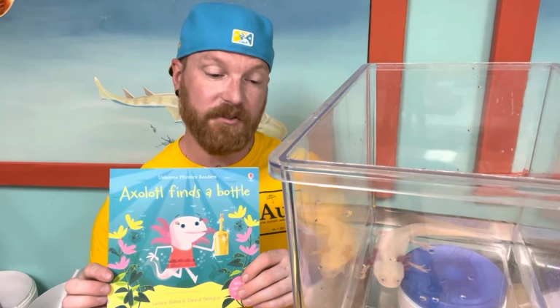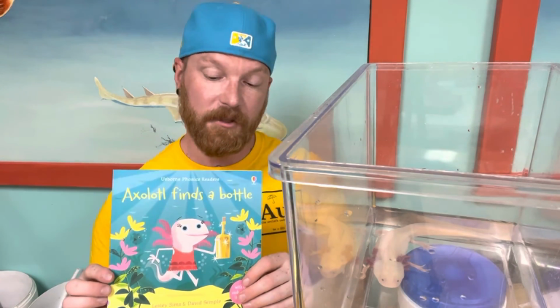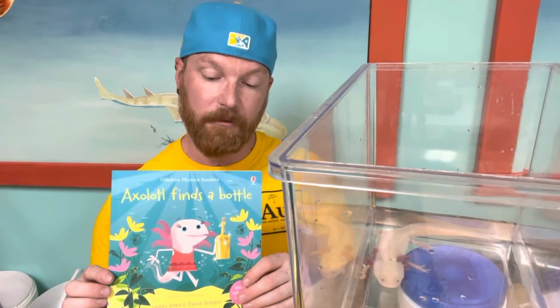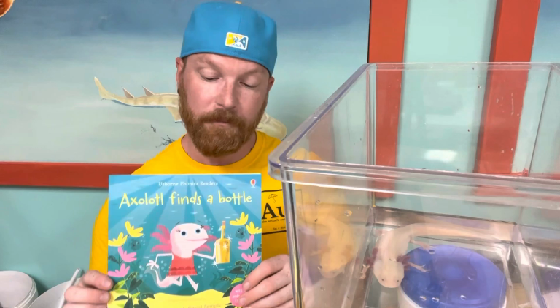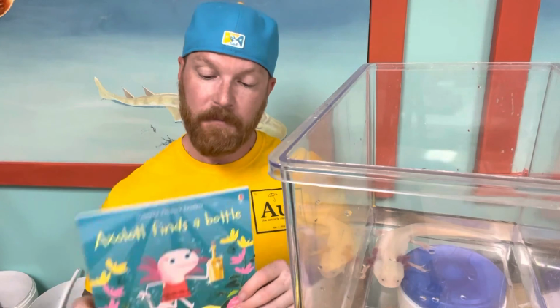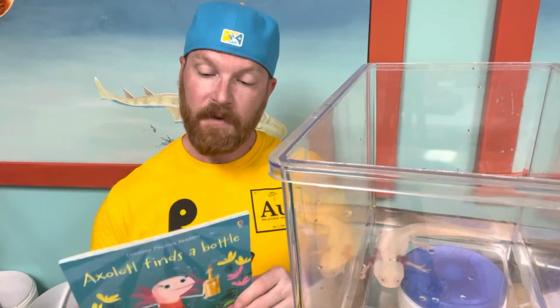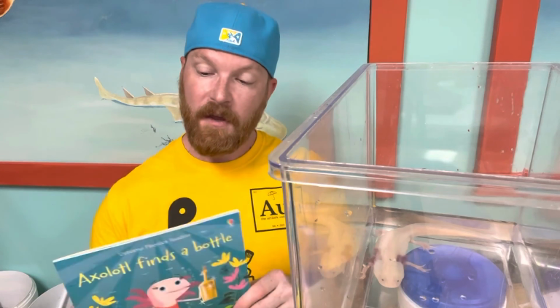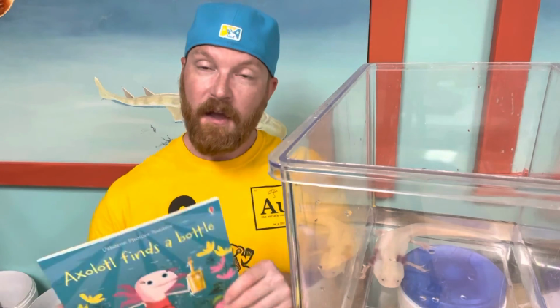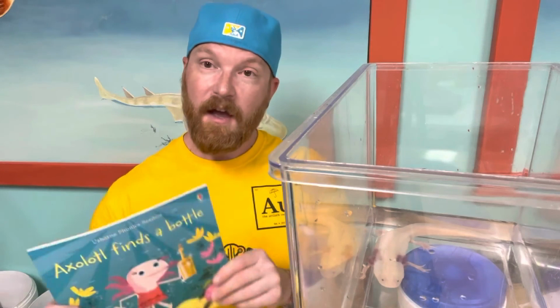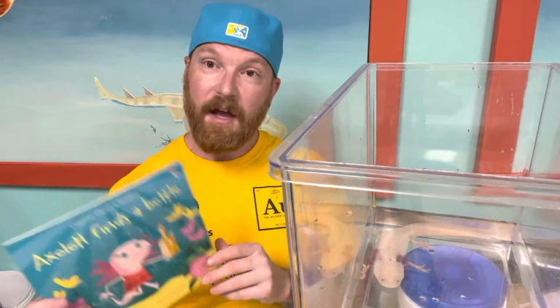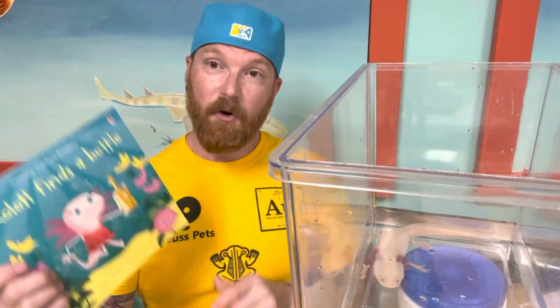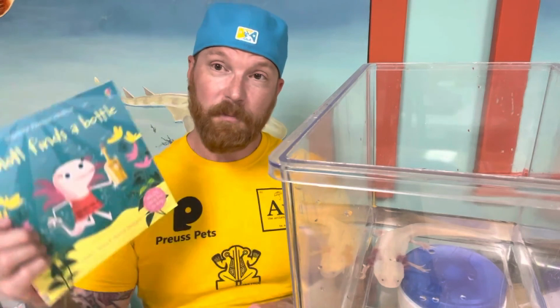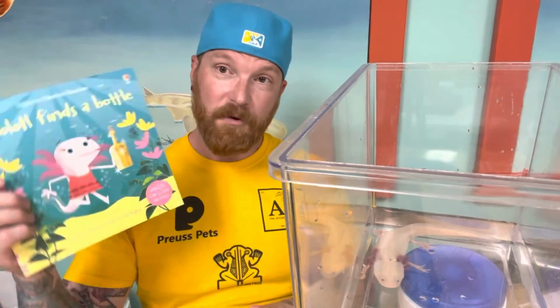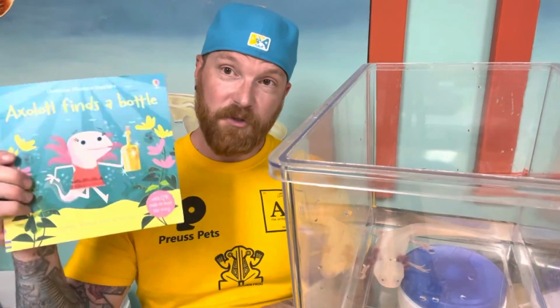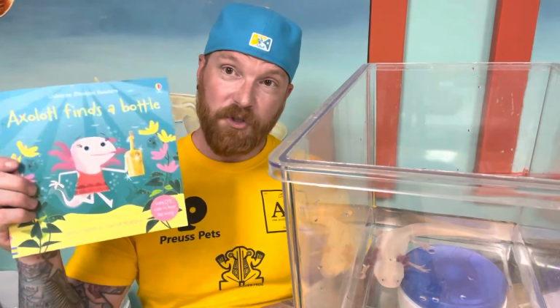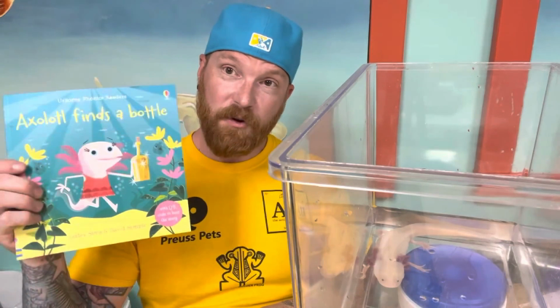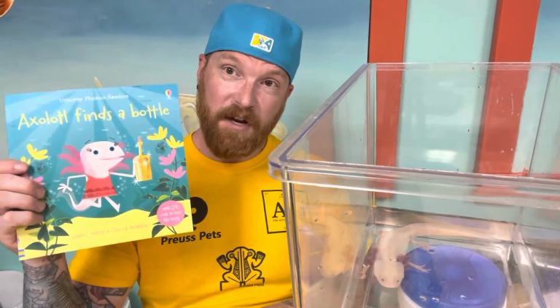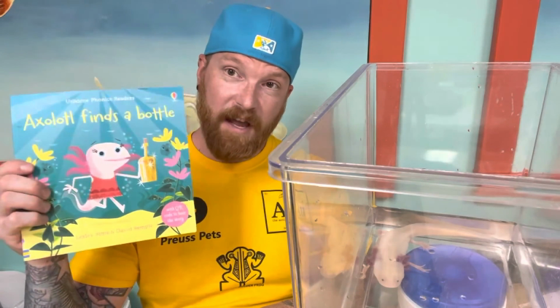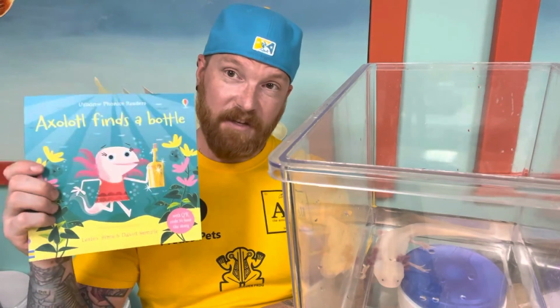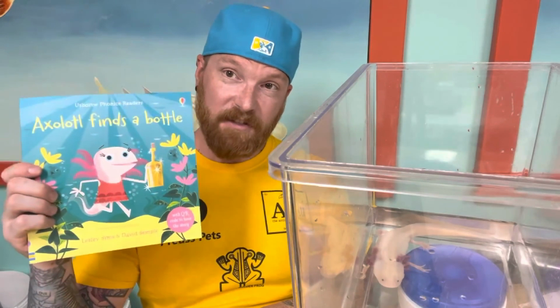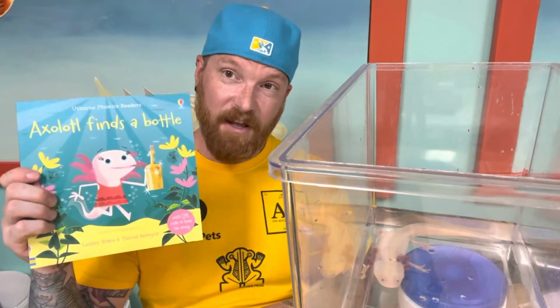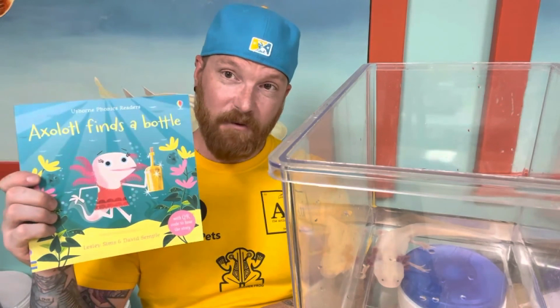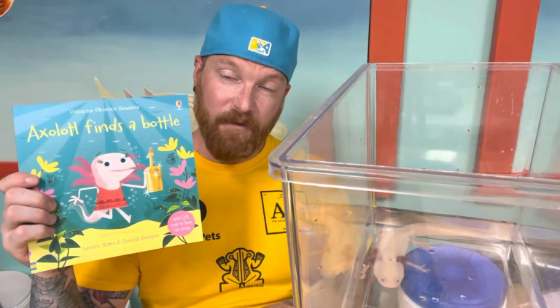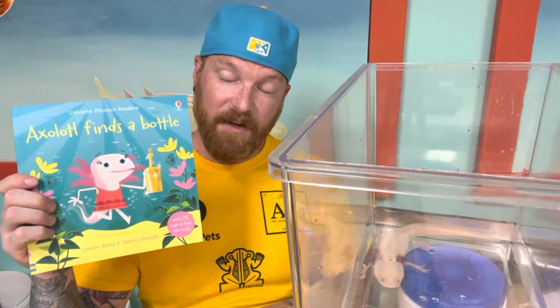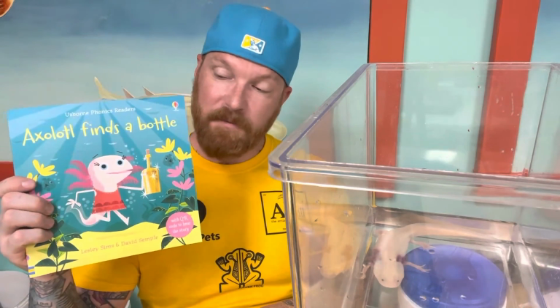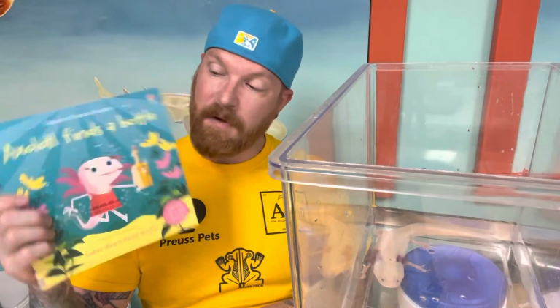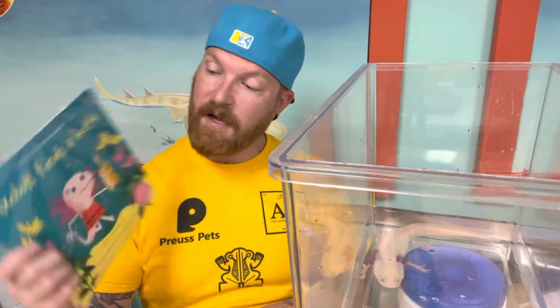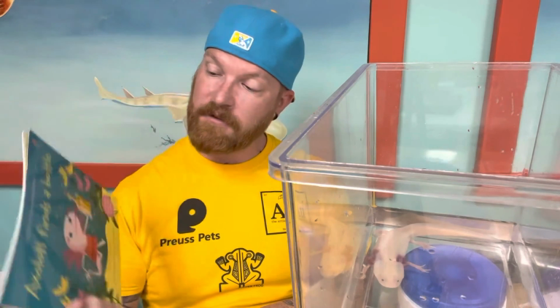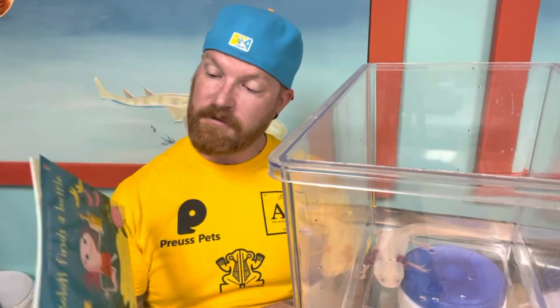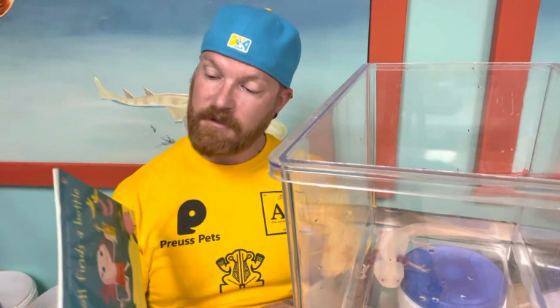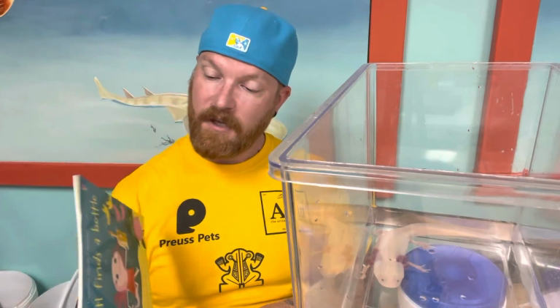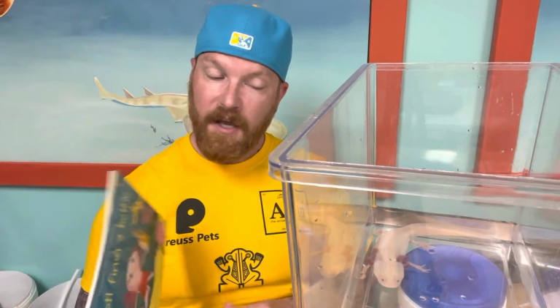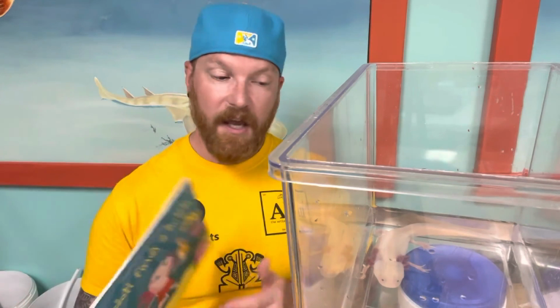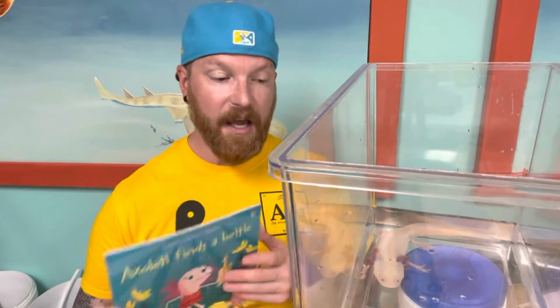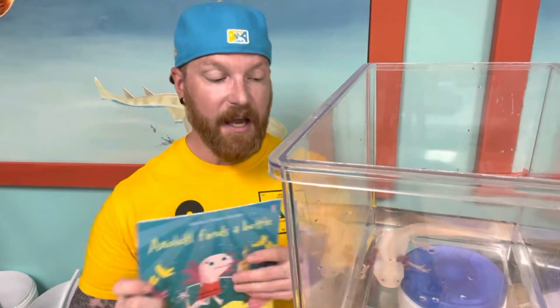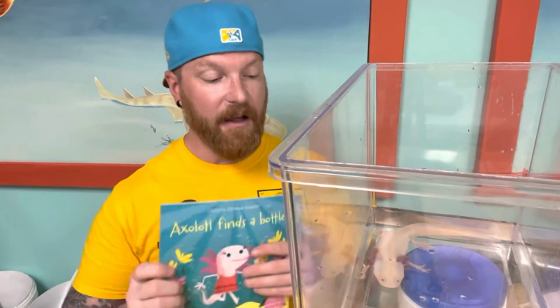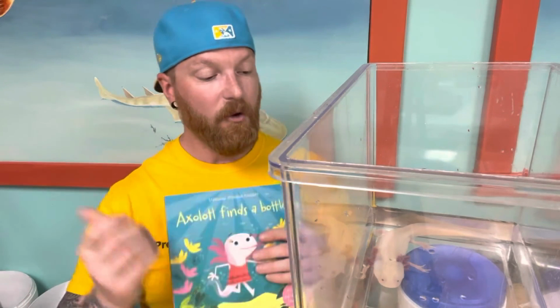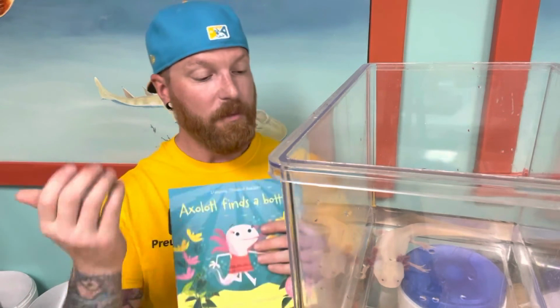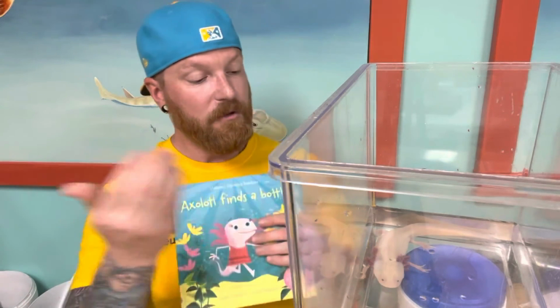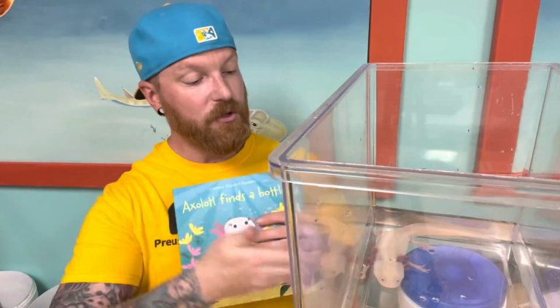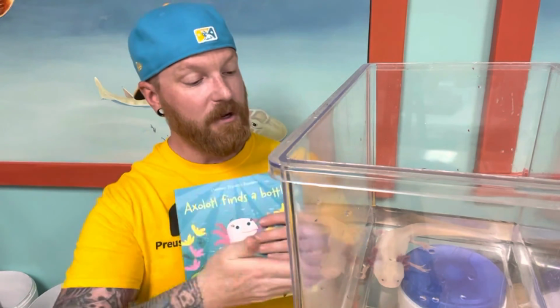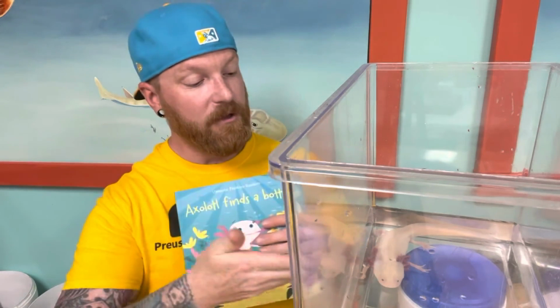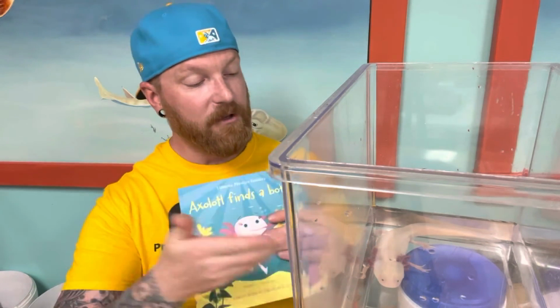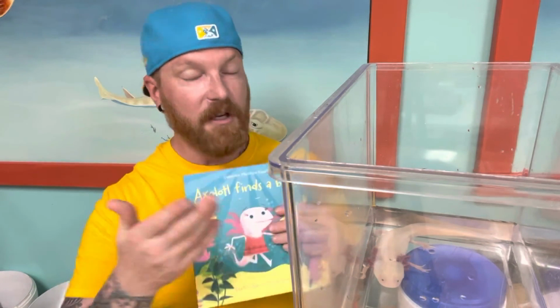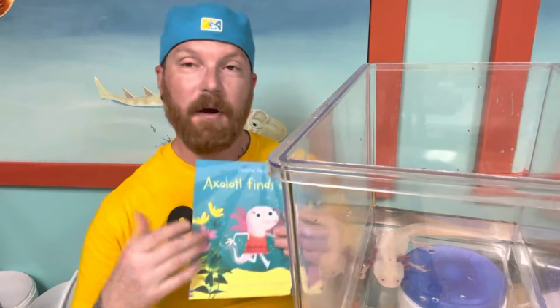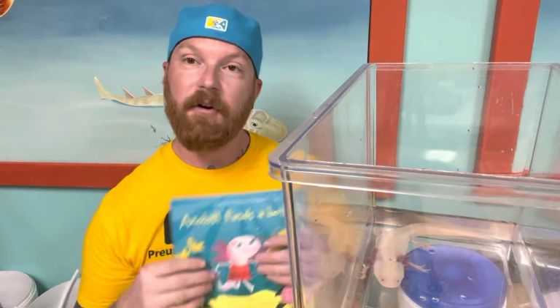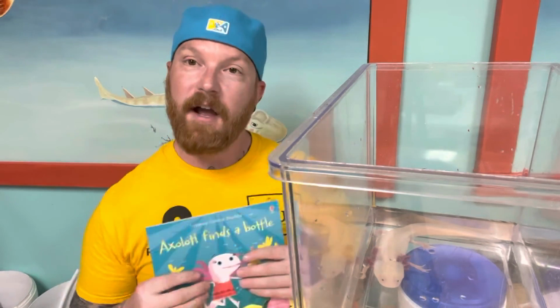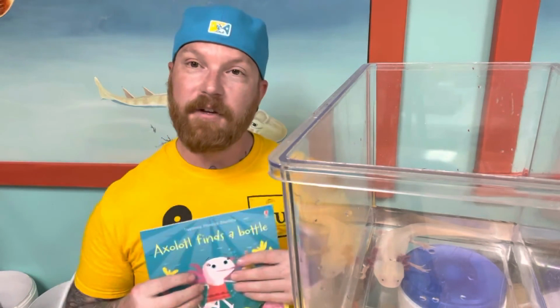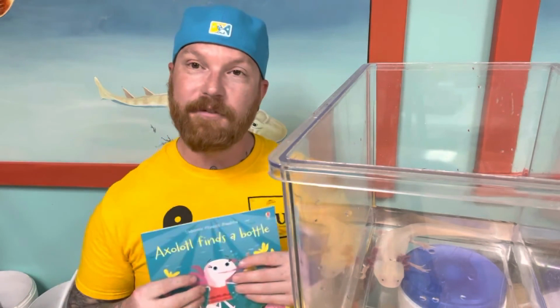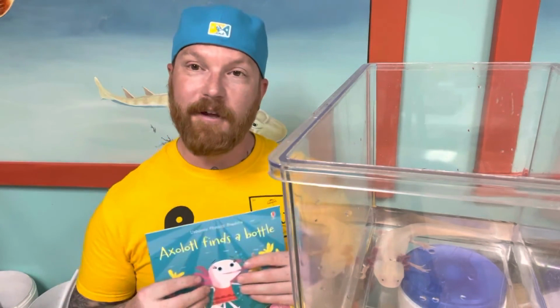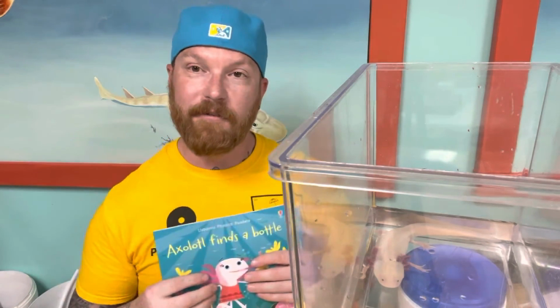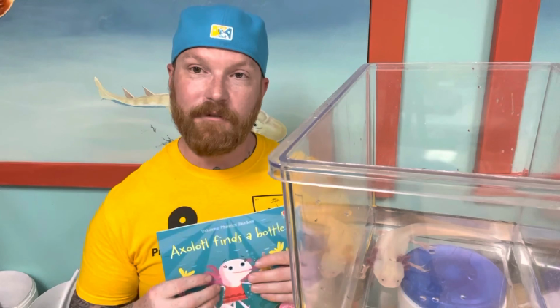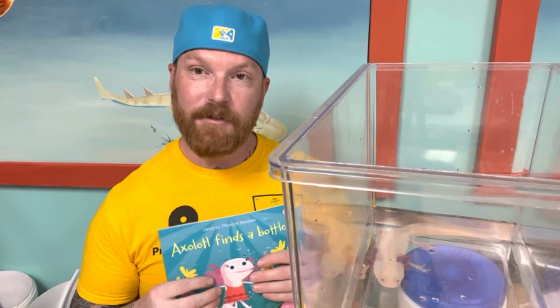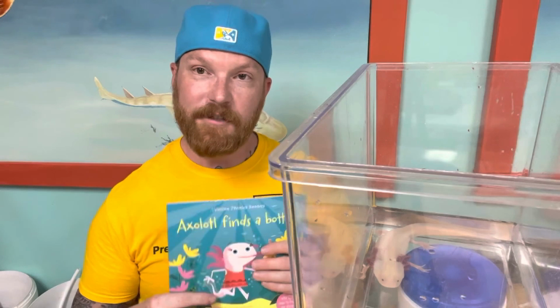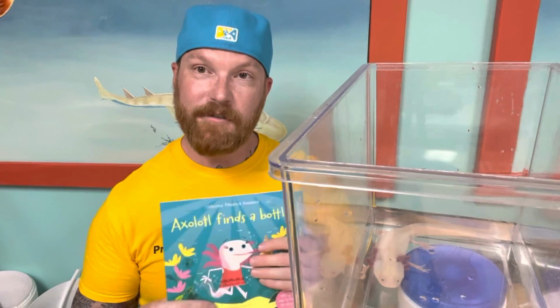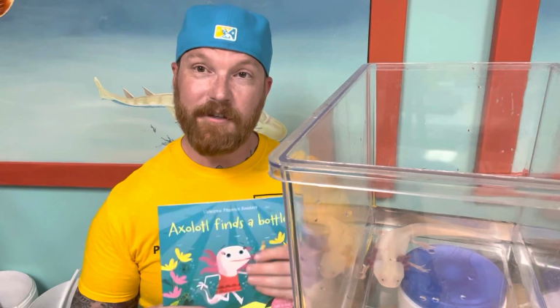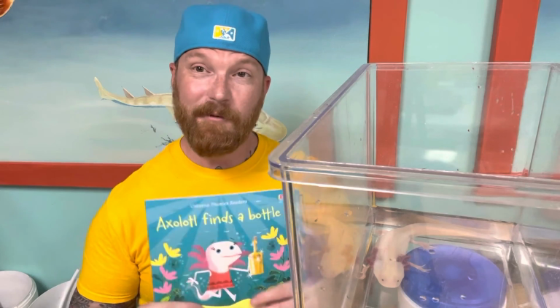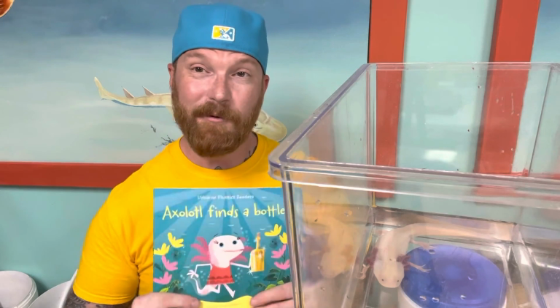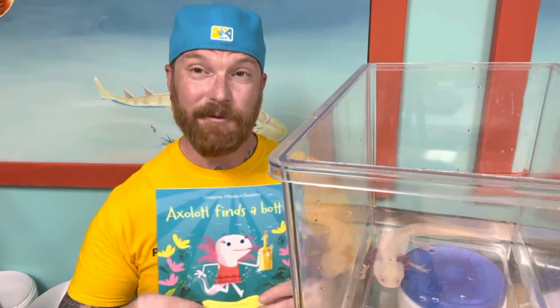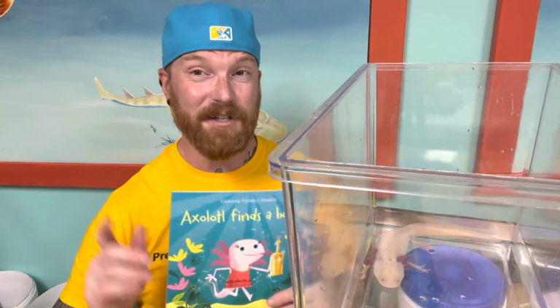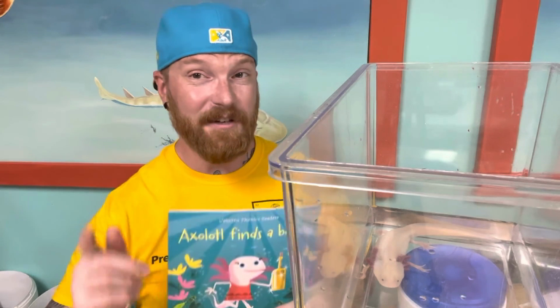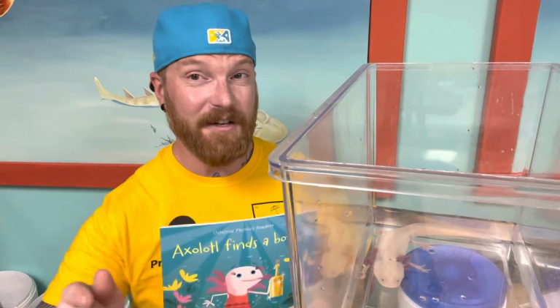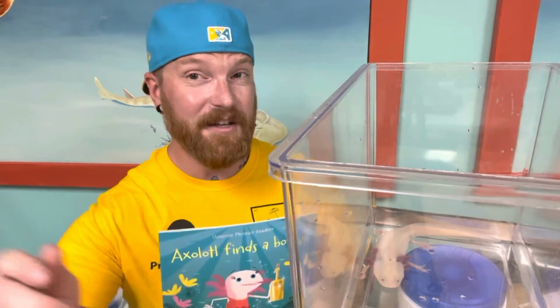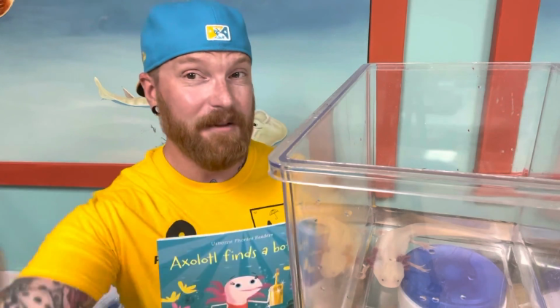So I hope you enjoyed Axolotl Finds a Bottle, and I hope you enjoyed learning about our axolotl friend here, and we will see you next time.